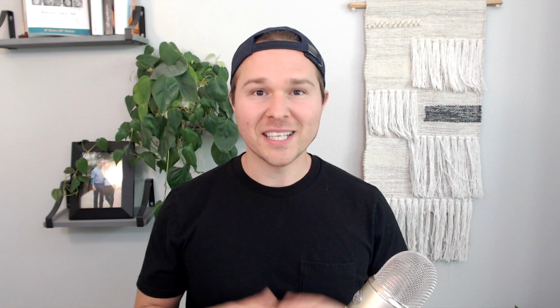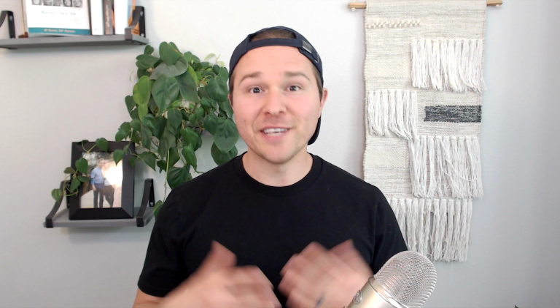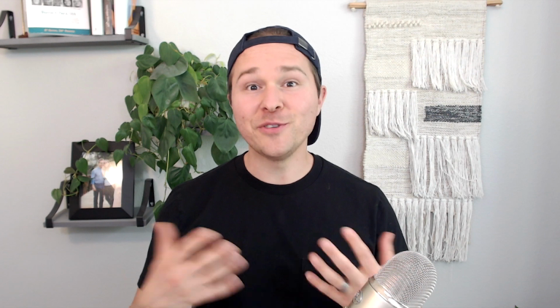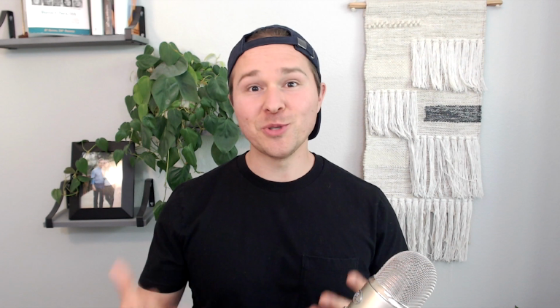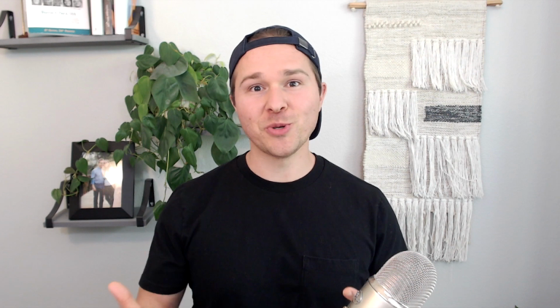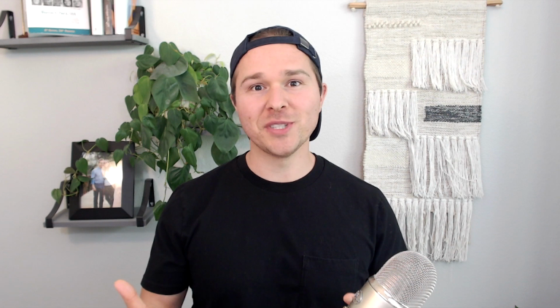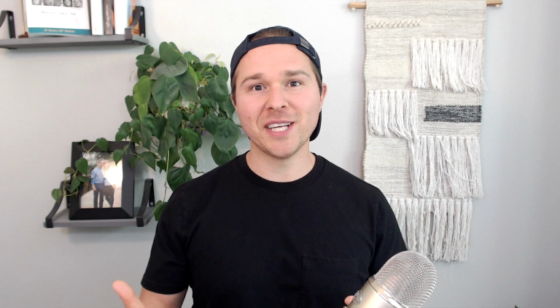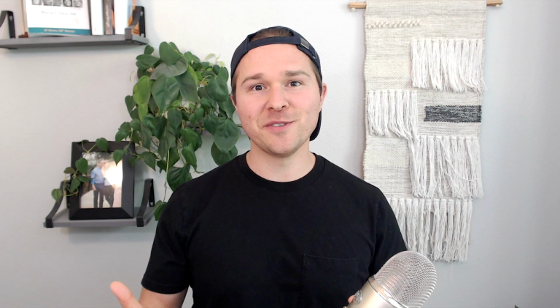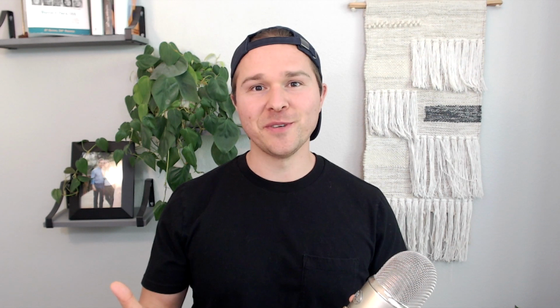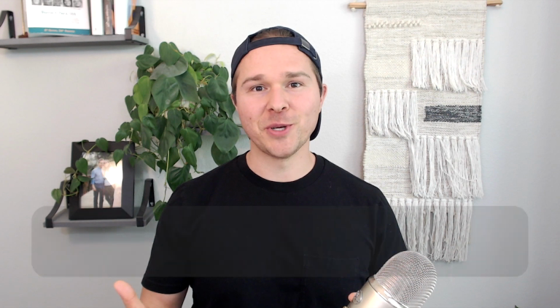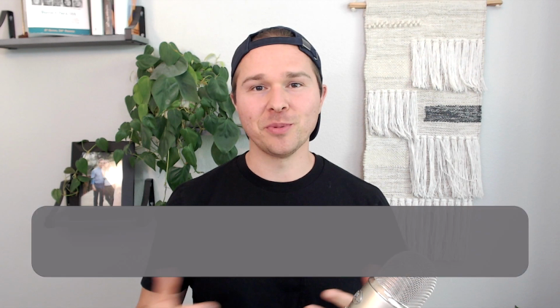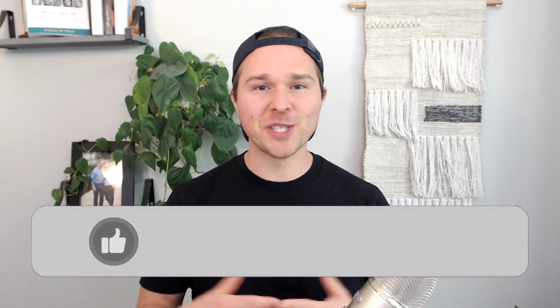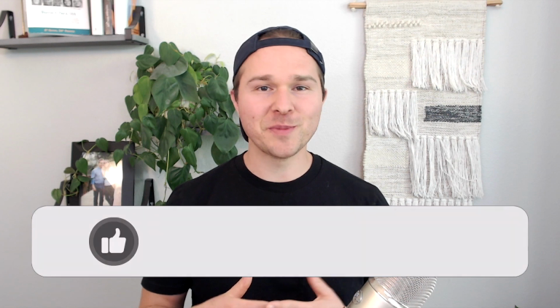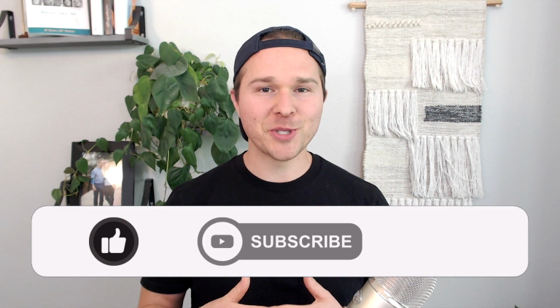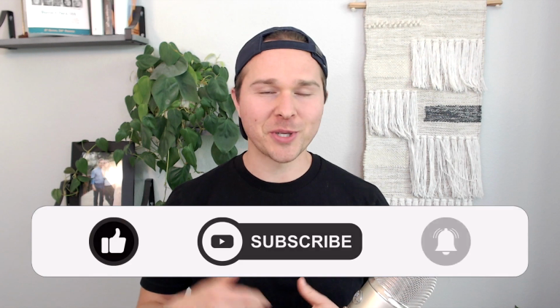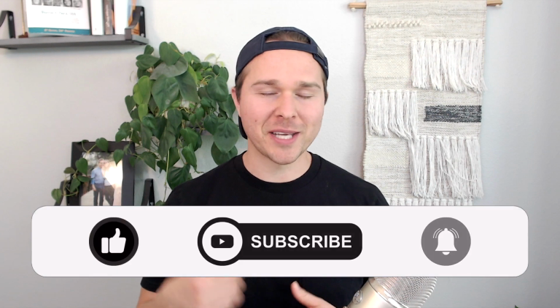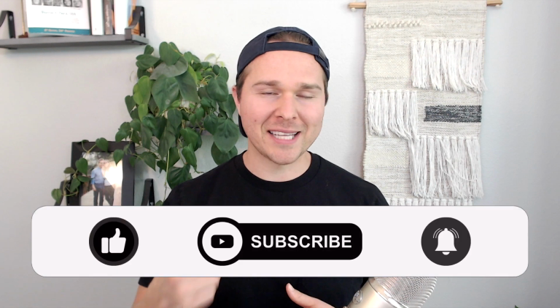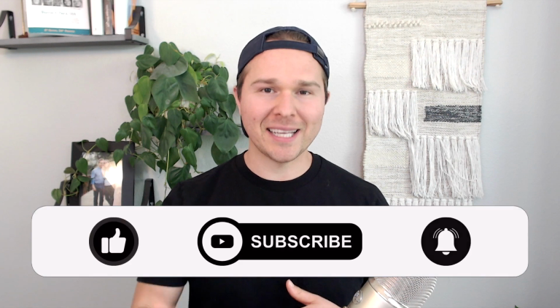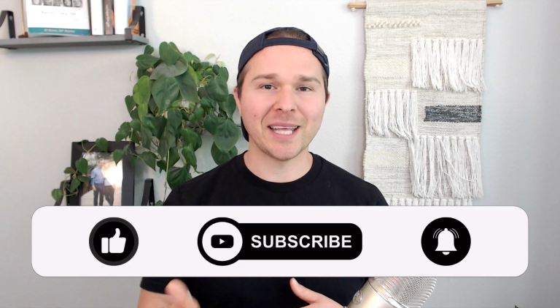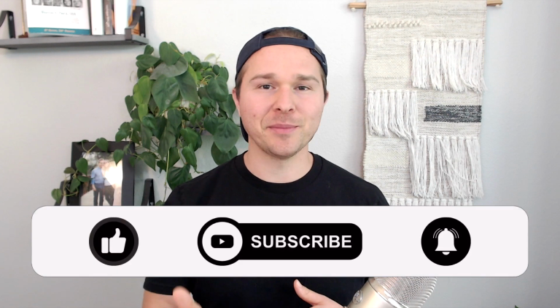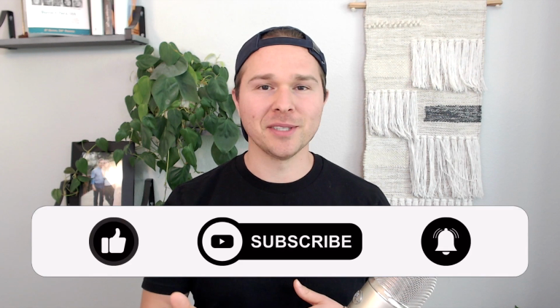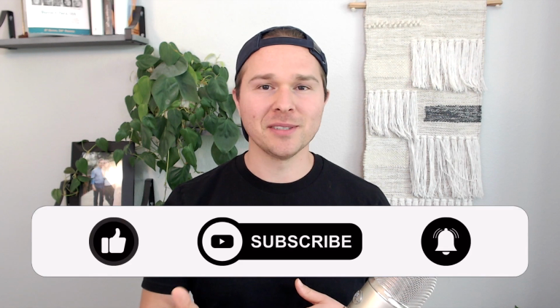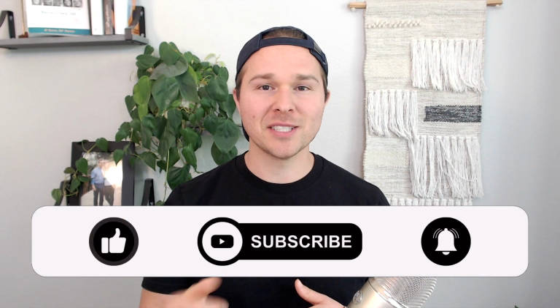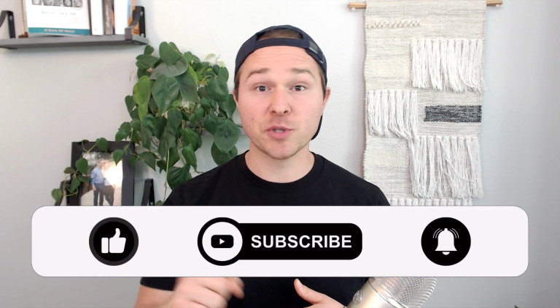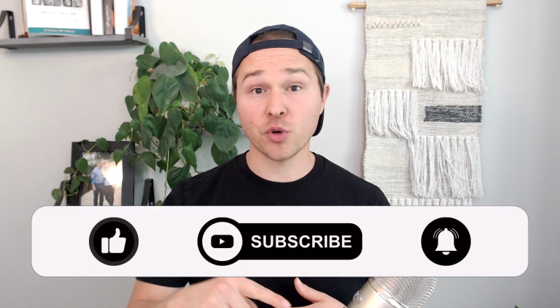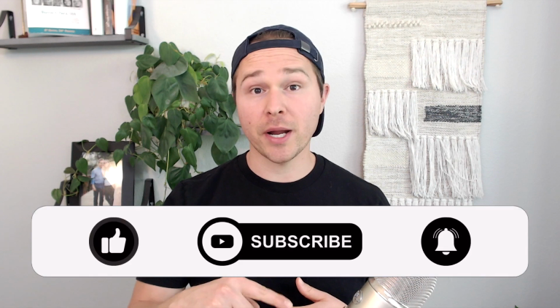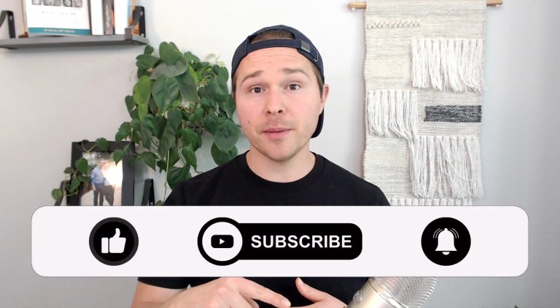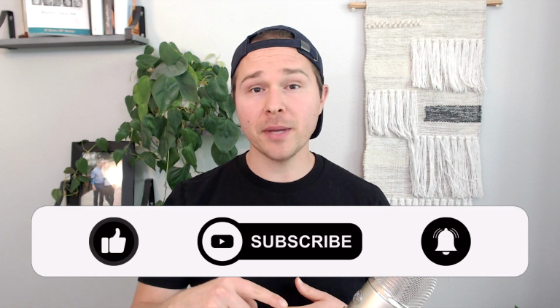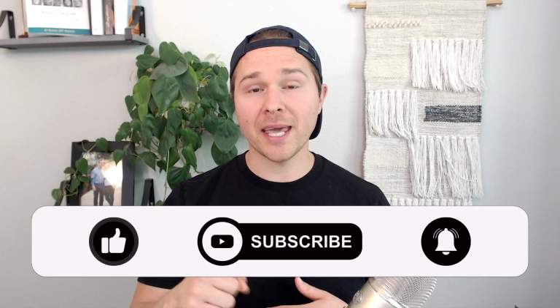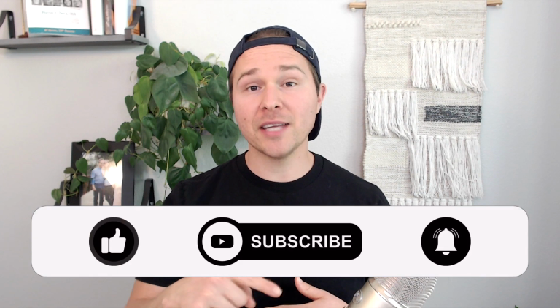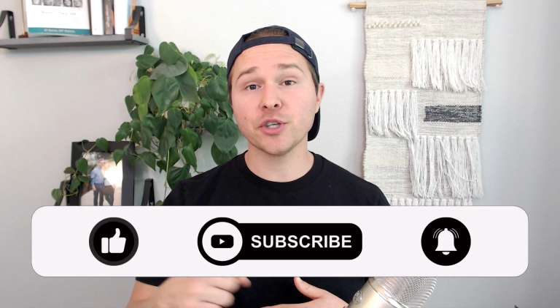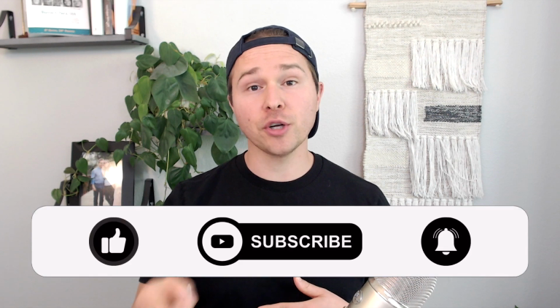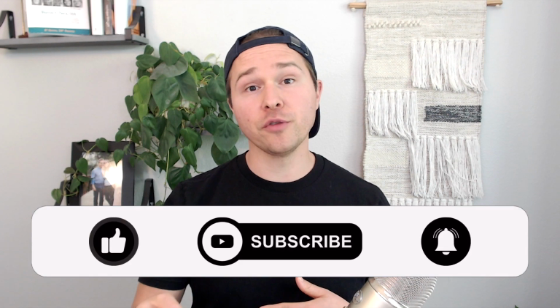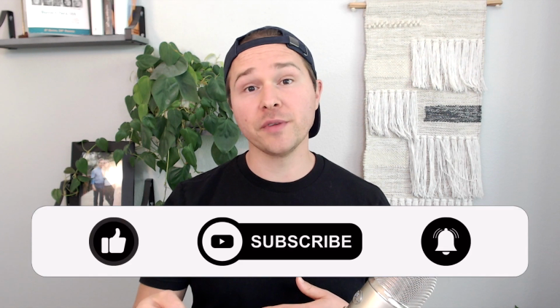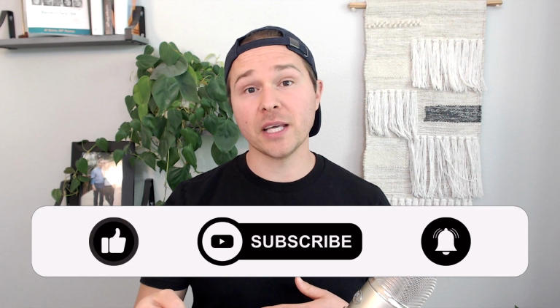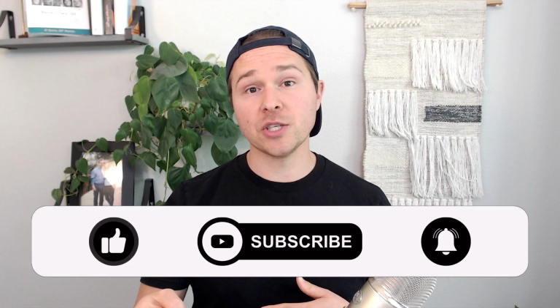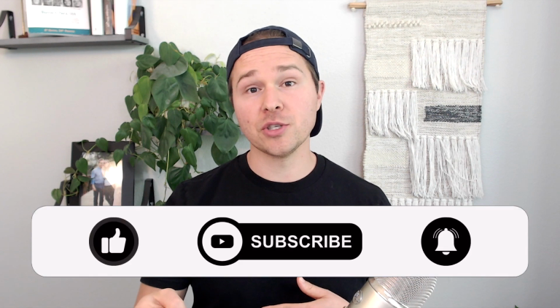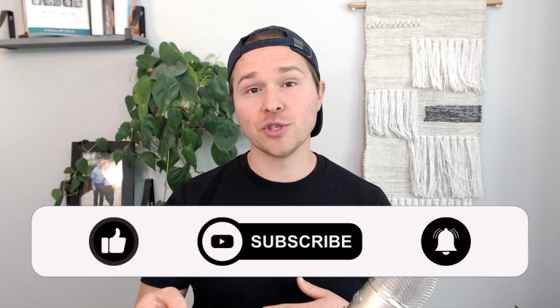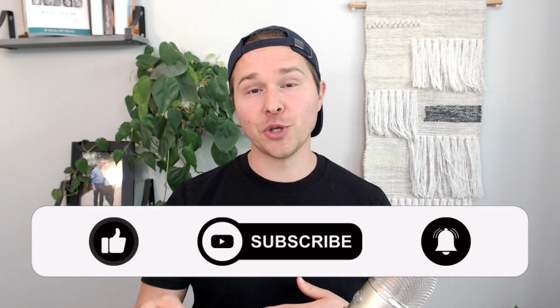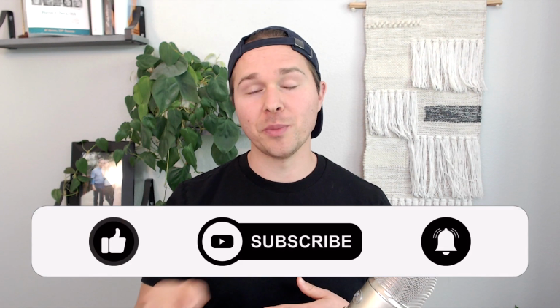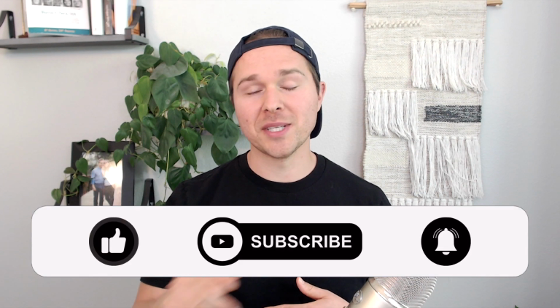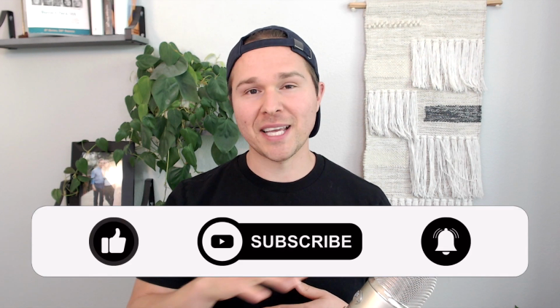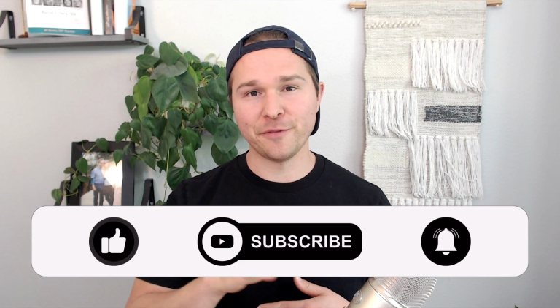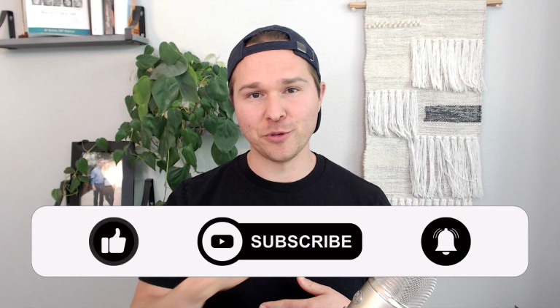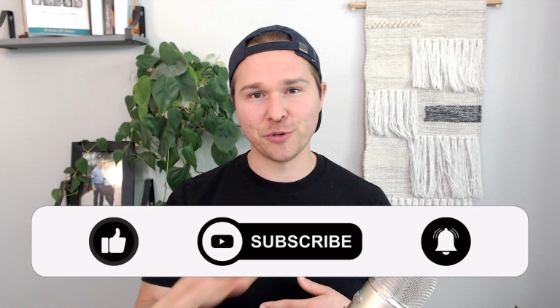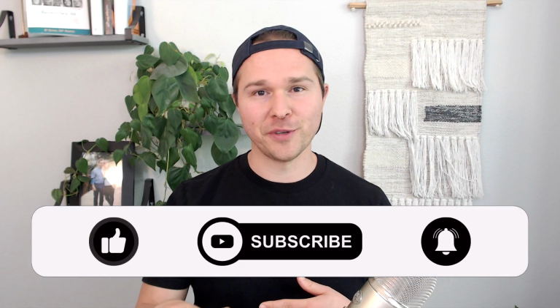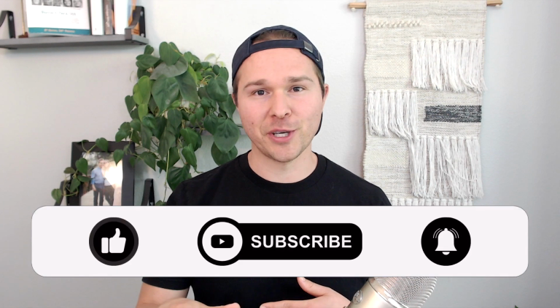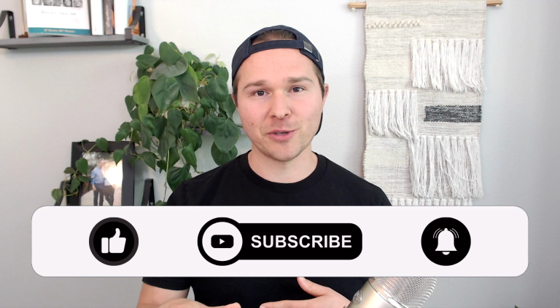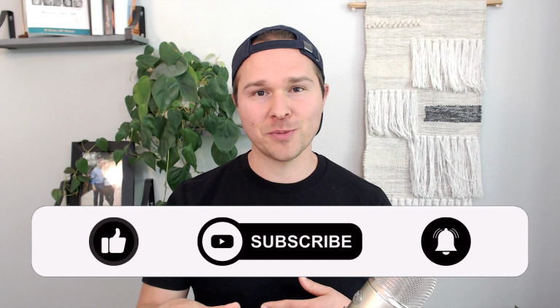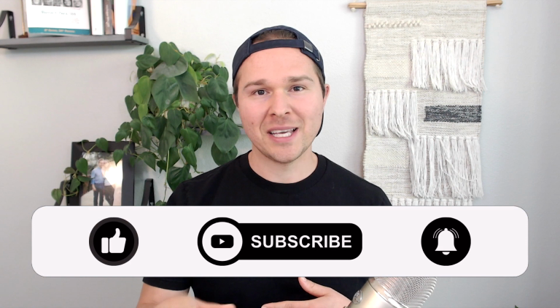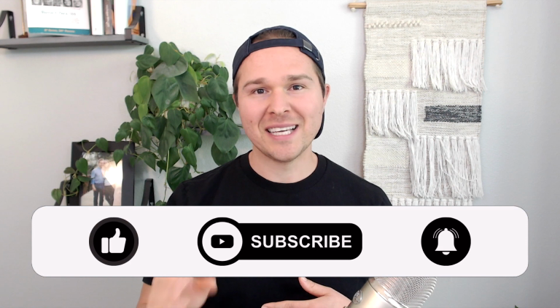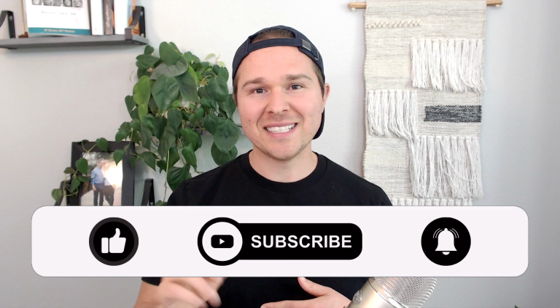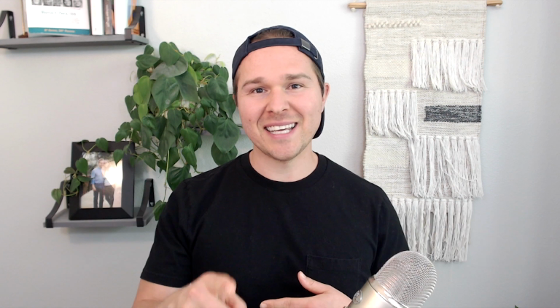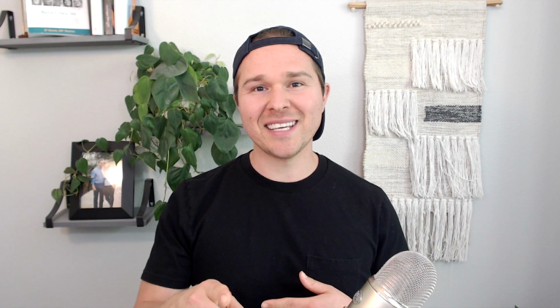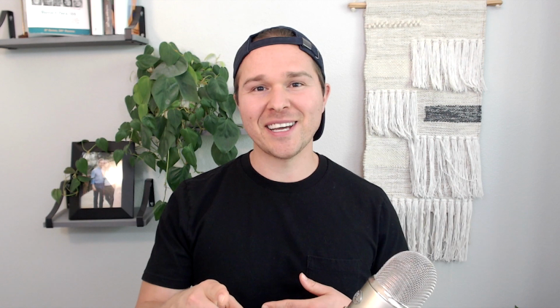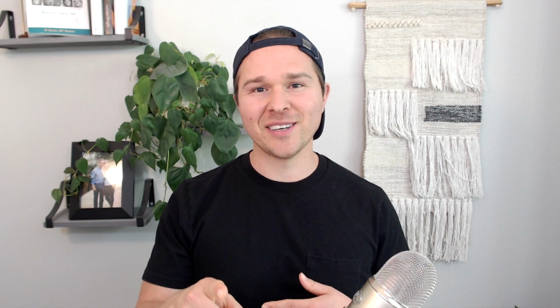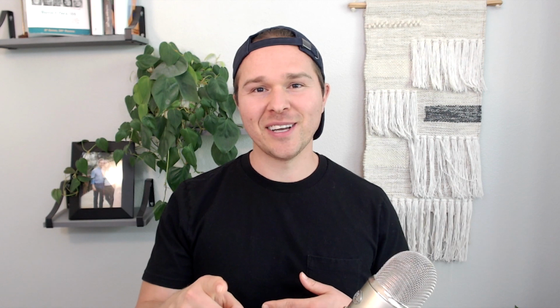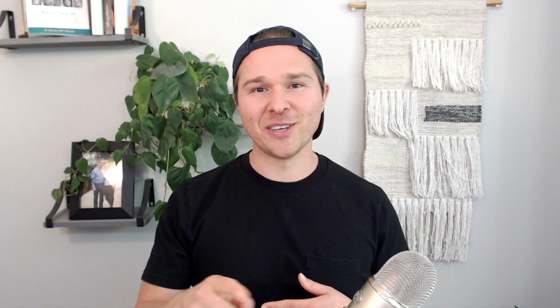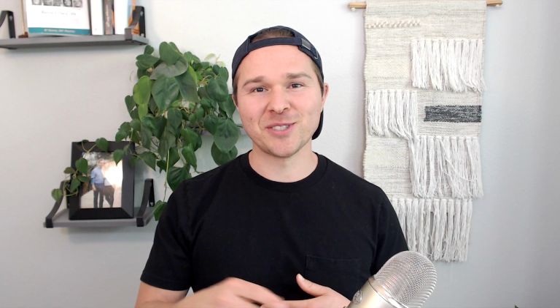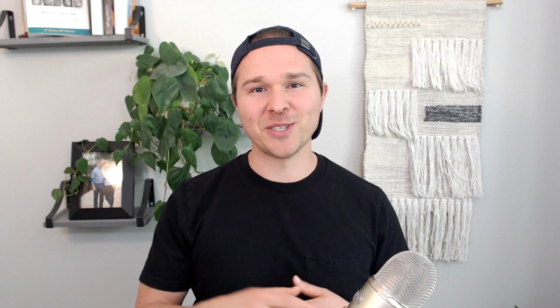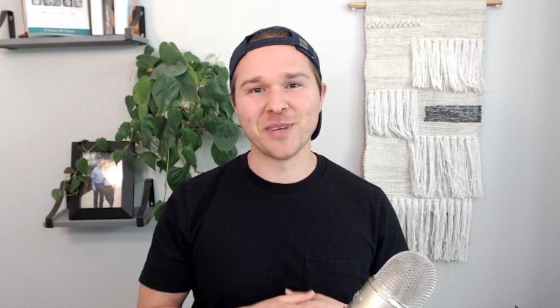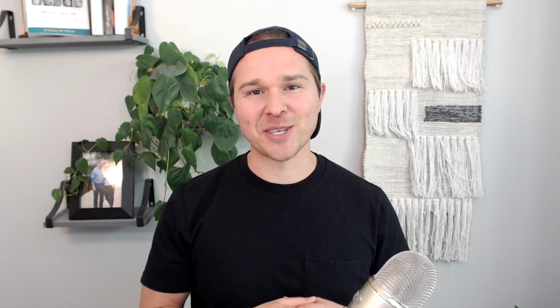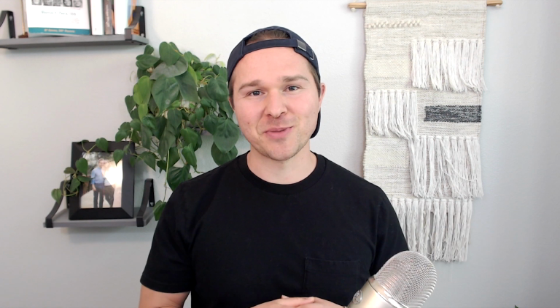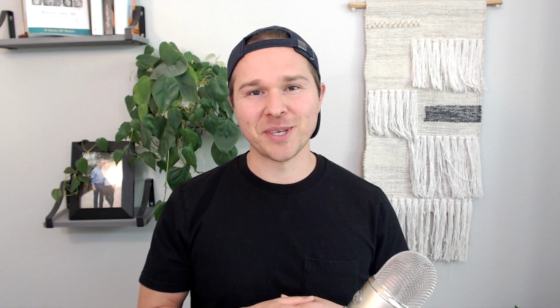If you enjoyed today's video, please be sure to hit that like button, subscribe, and turn on notifications so you don't miss any future videos. Take care, and I'll see you next week.